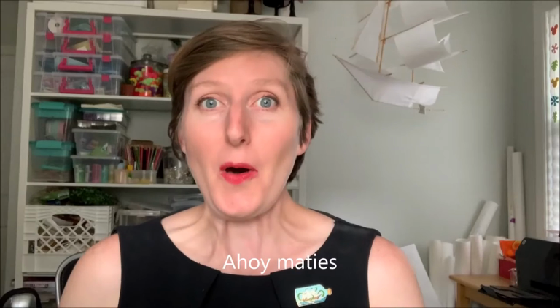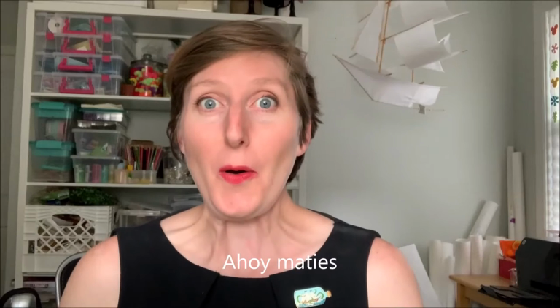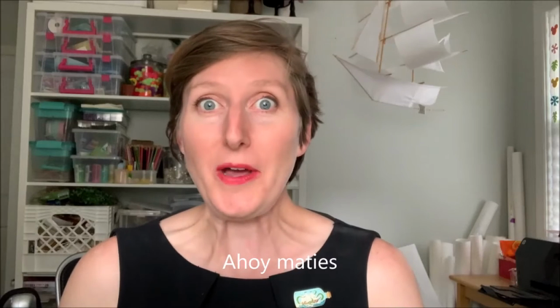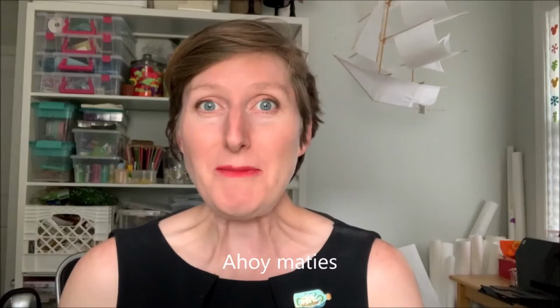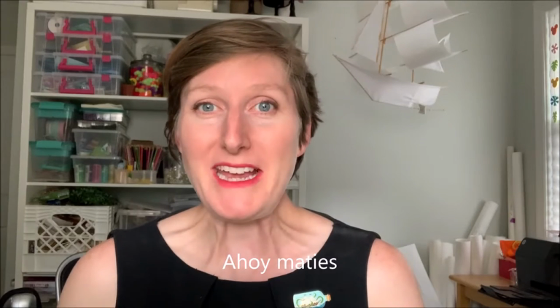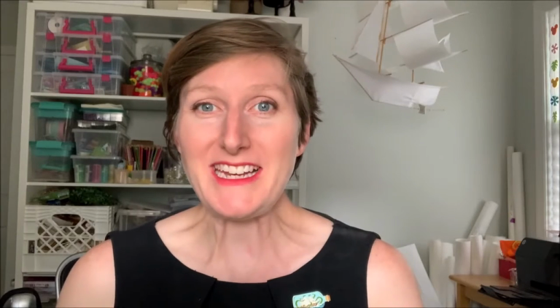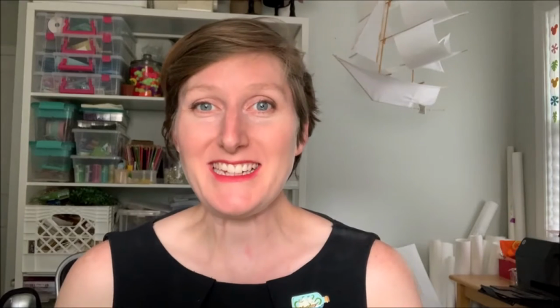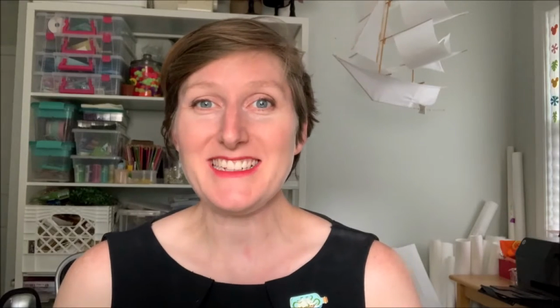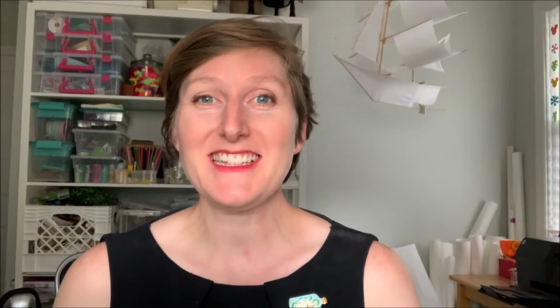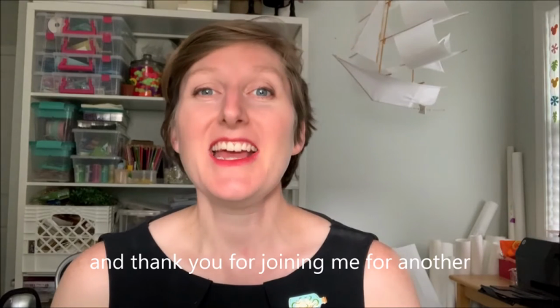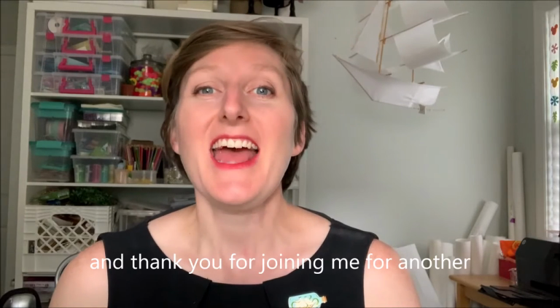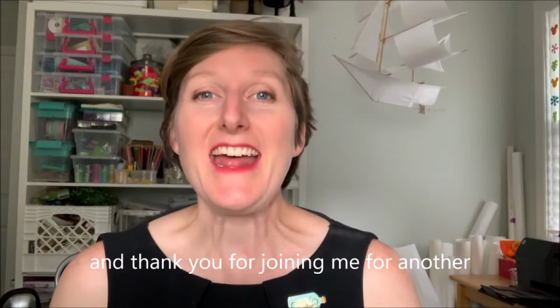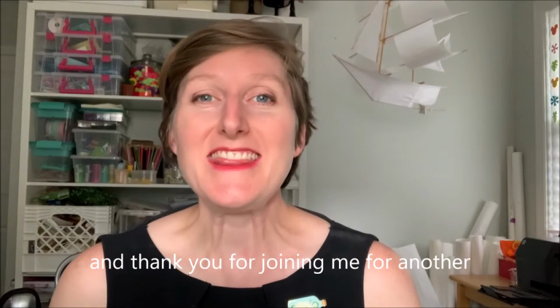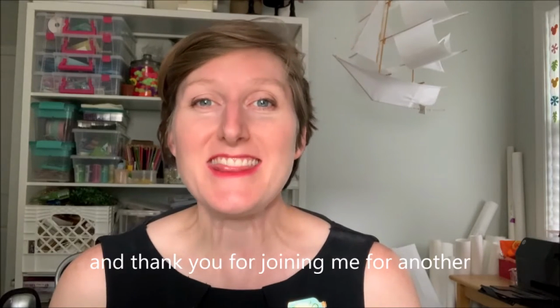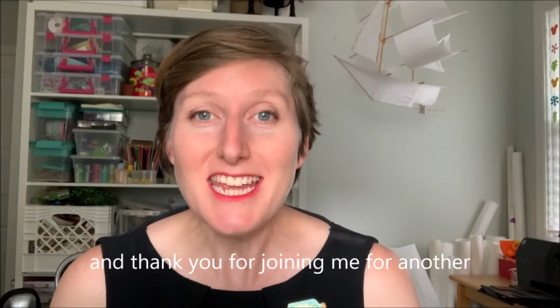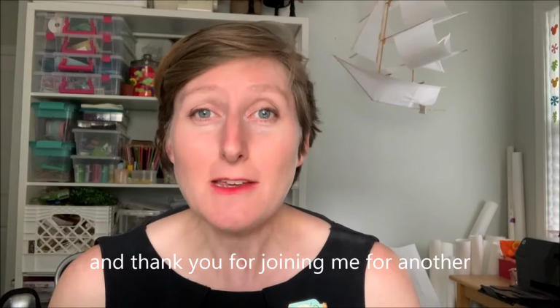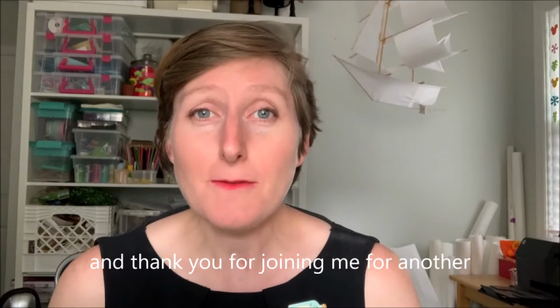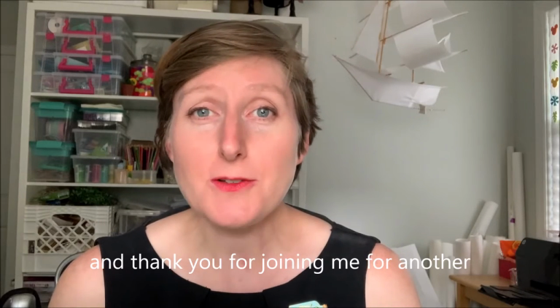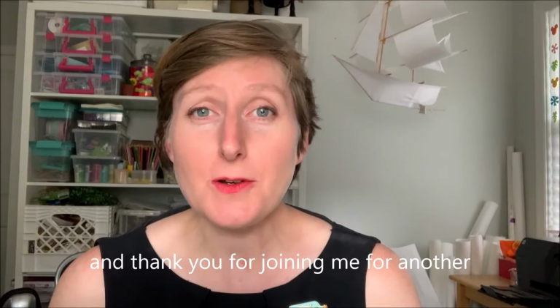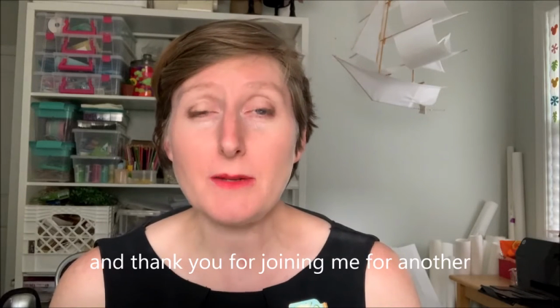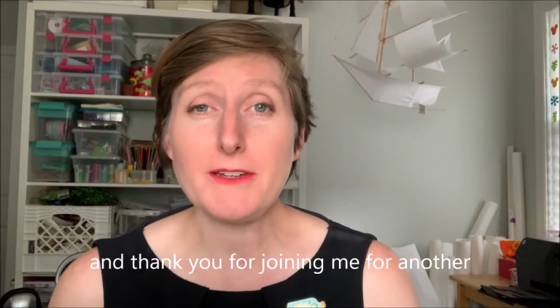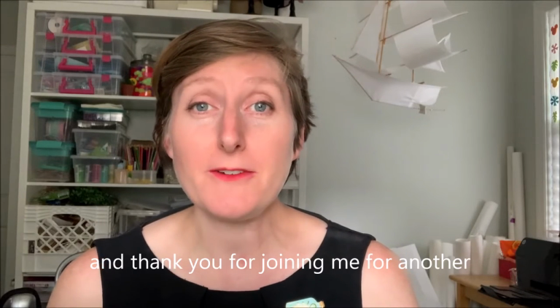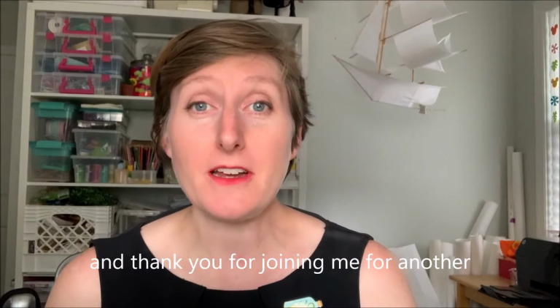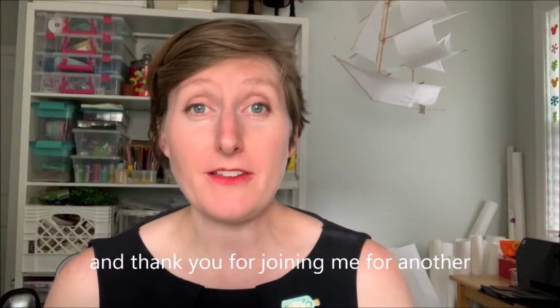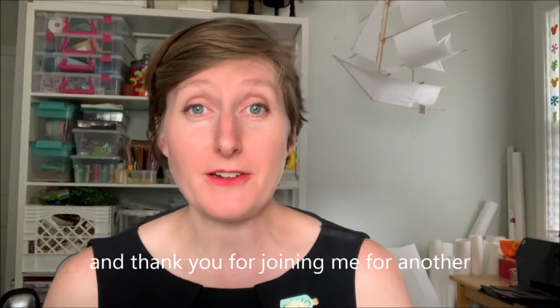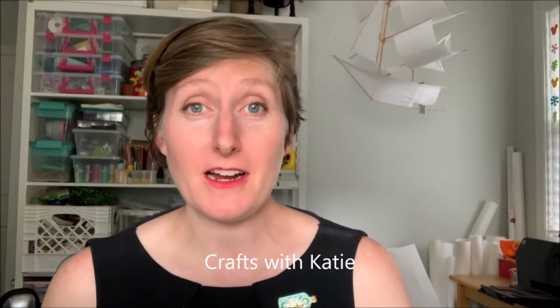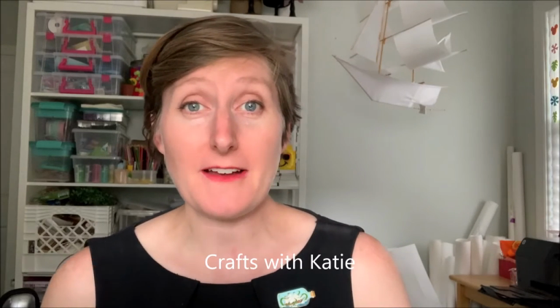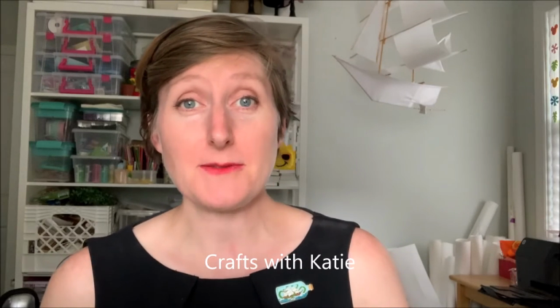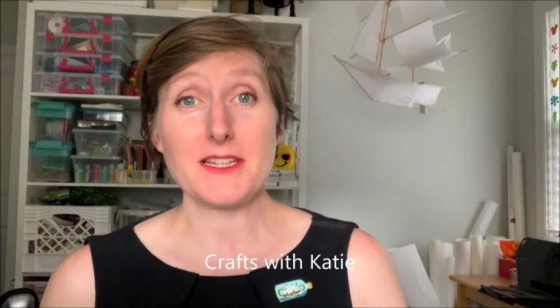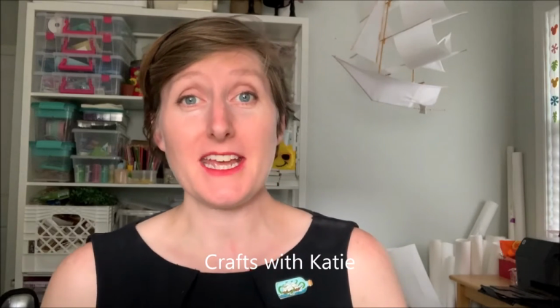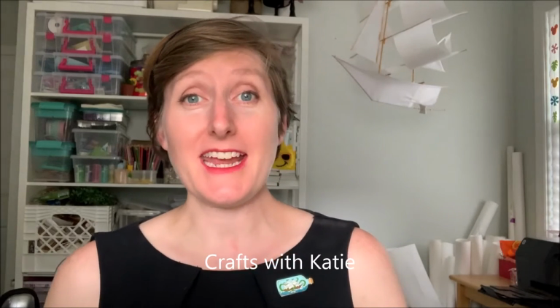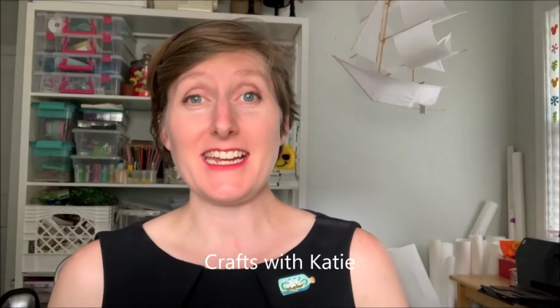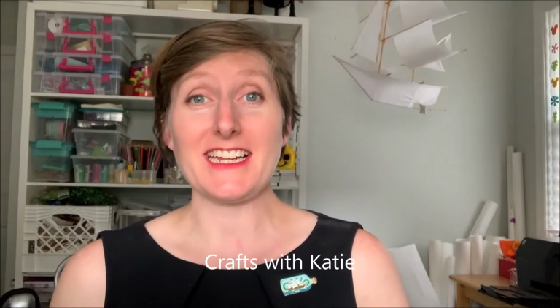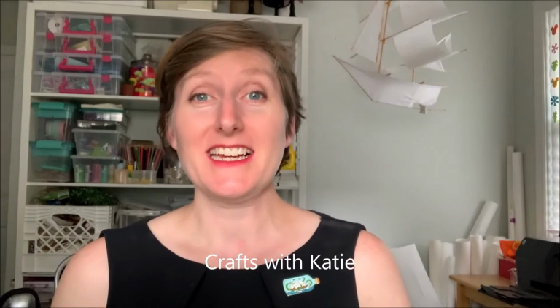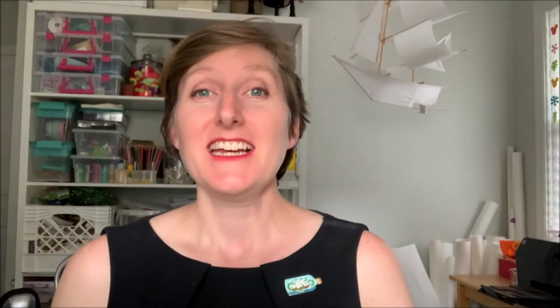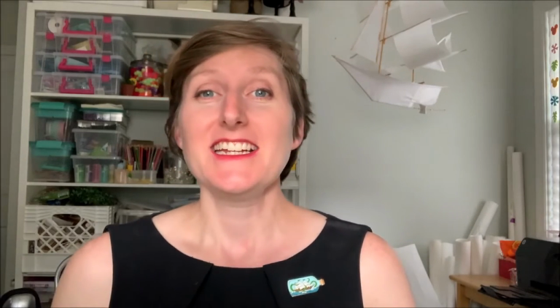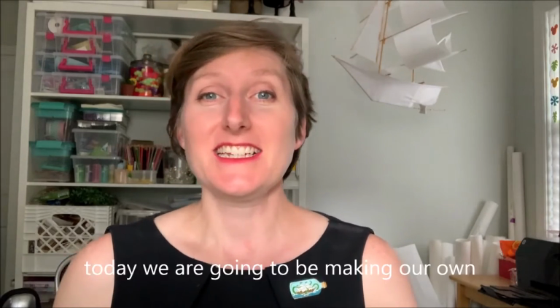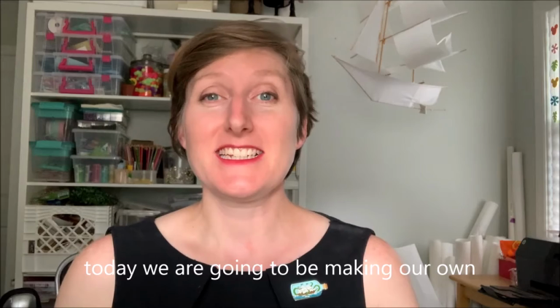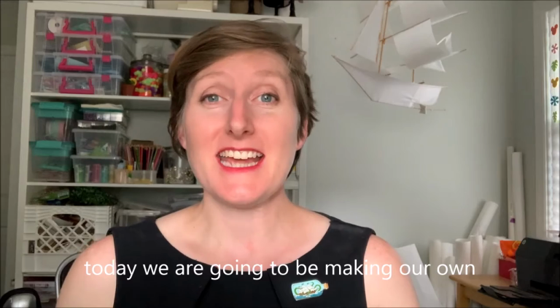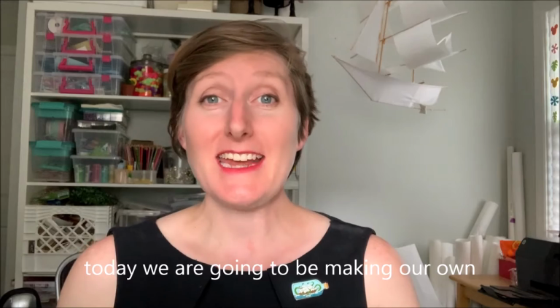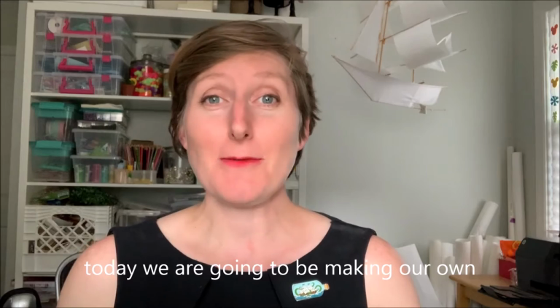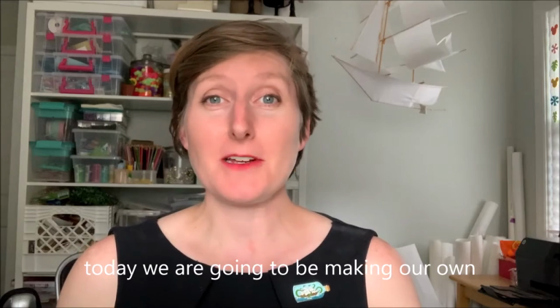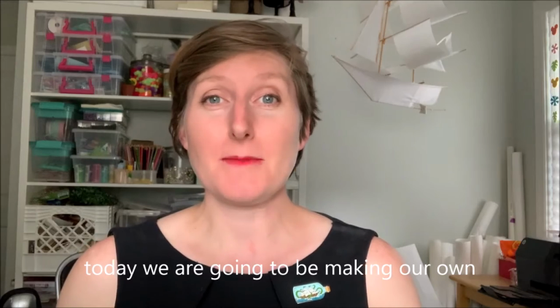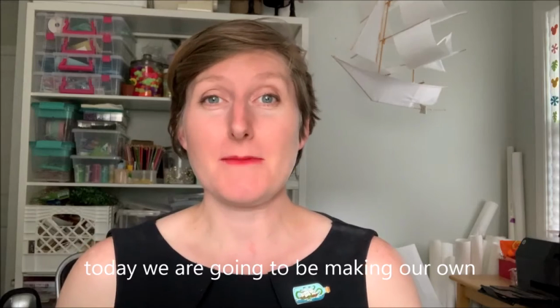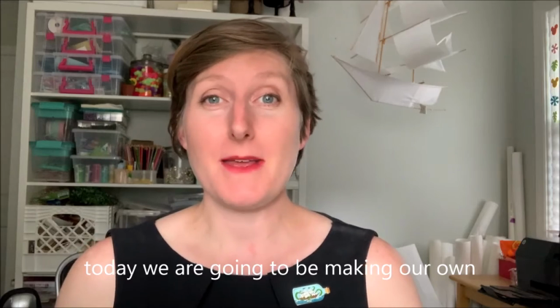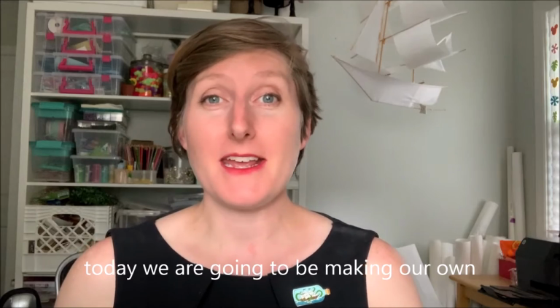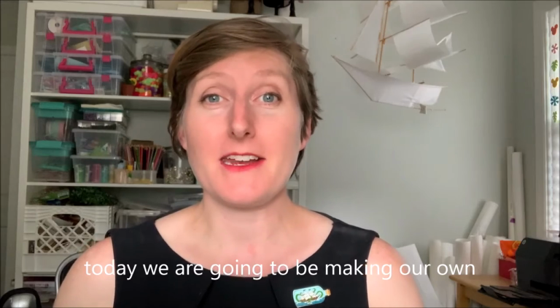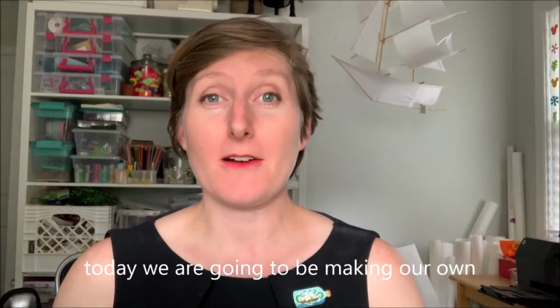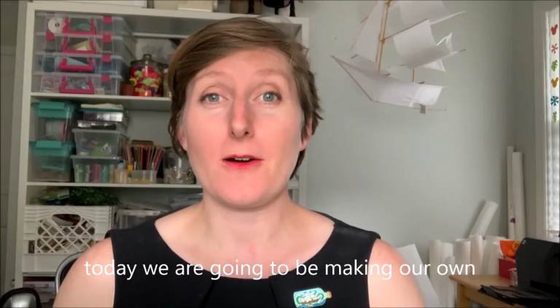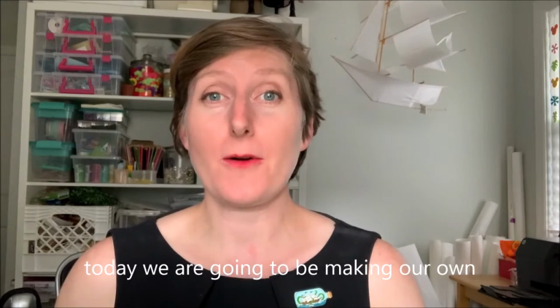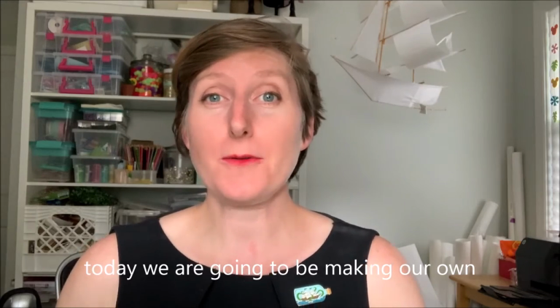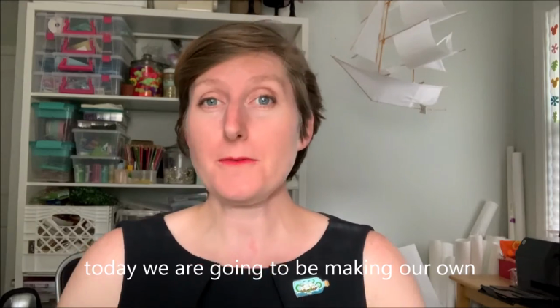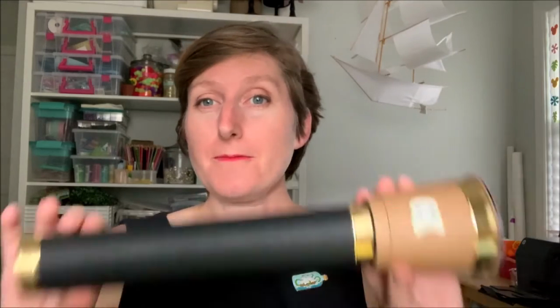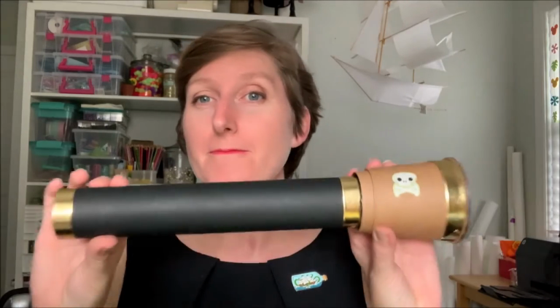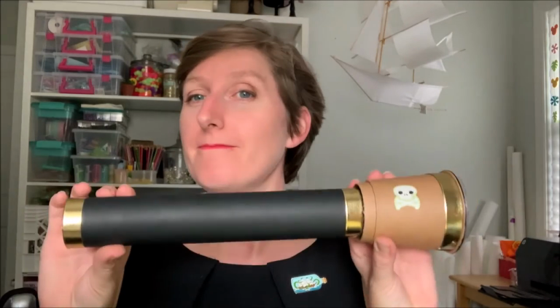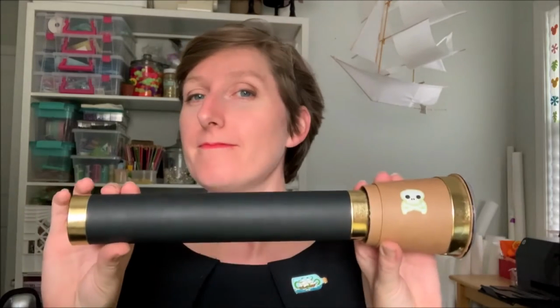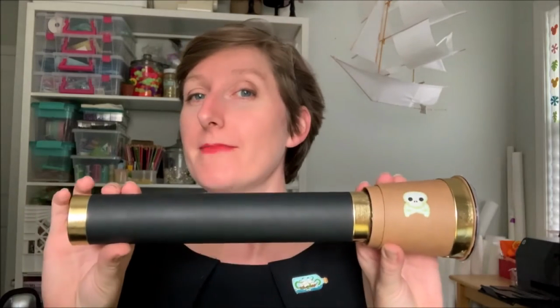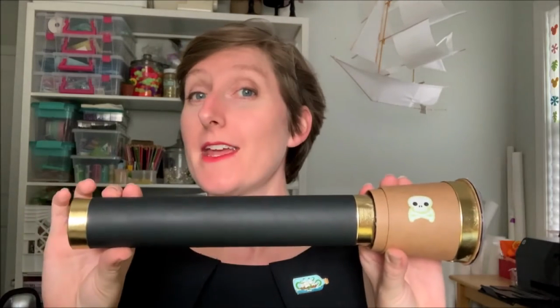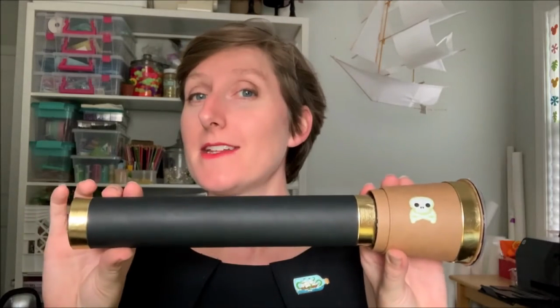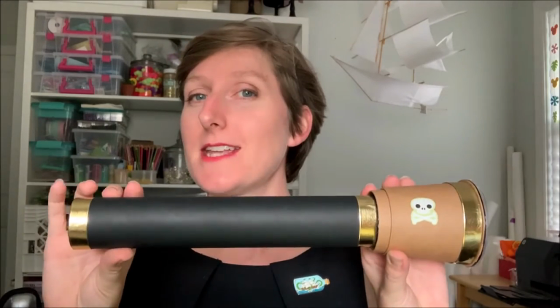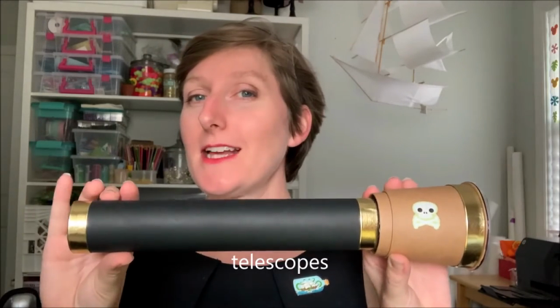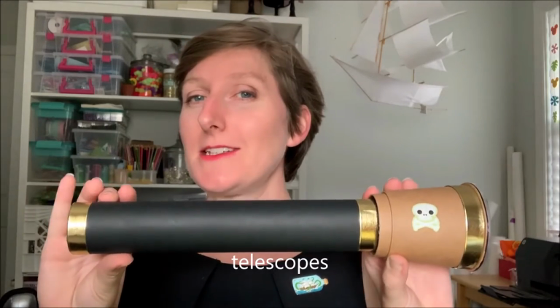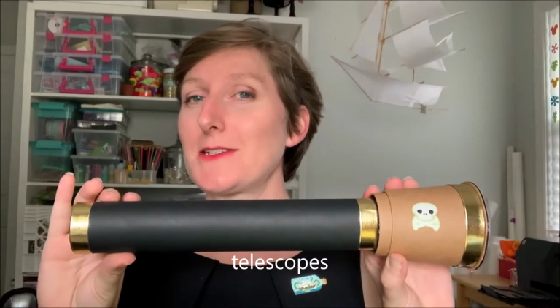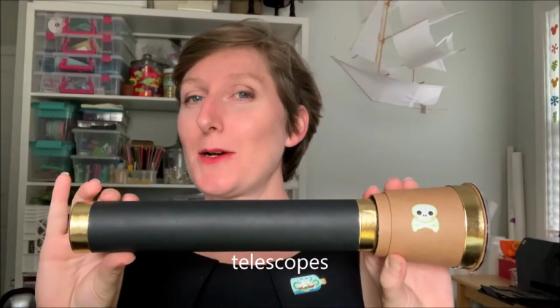Ahoy mateys and thank you for joining me for another Crafts with Katie. Today we're going to be making our own telescopes.